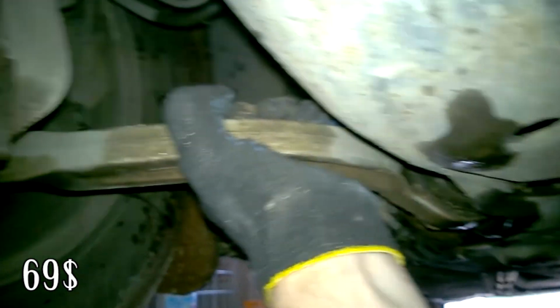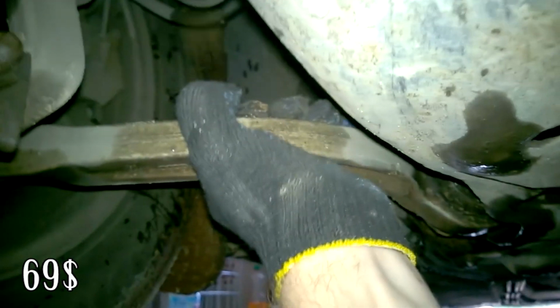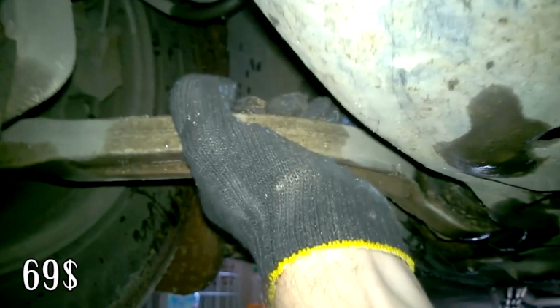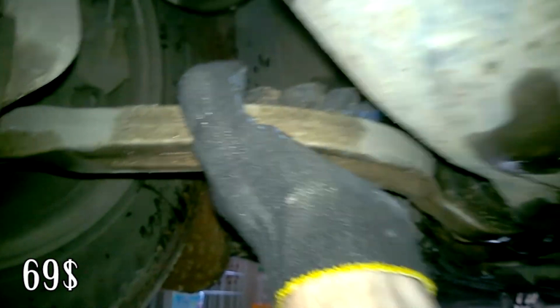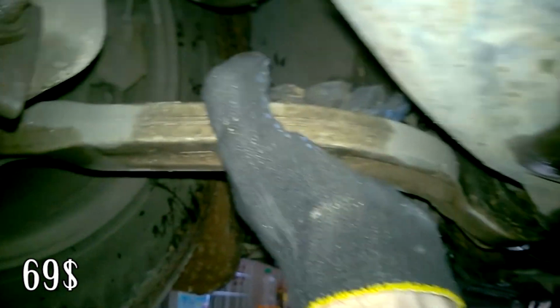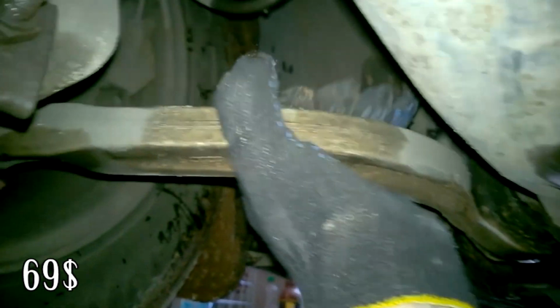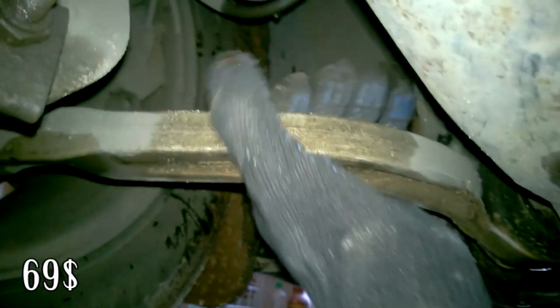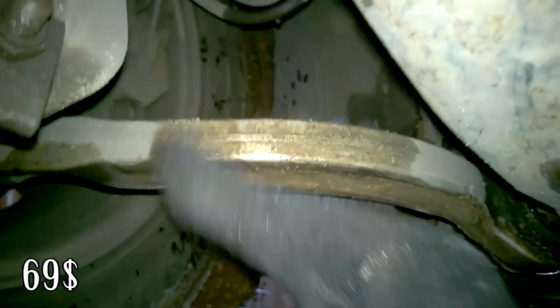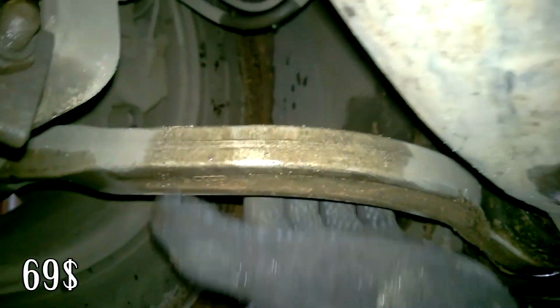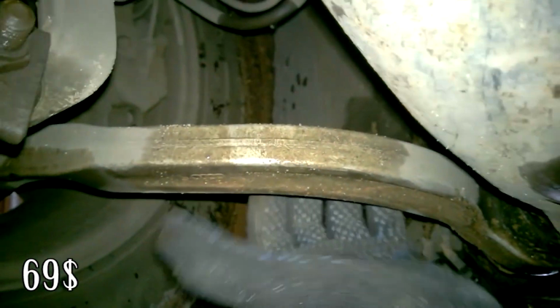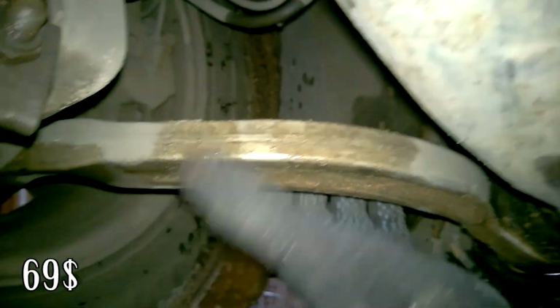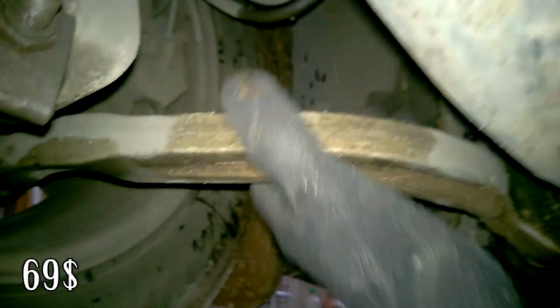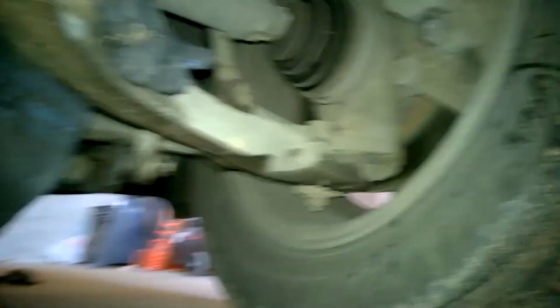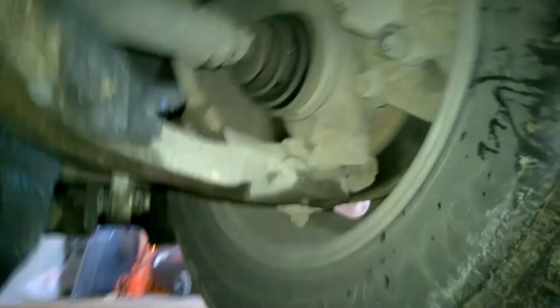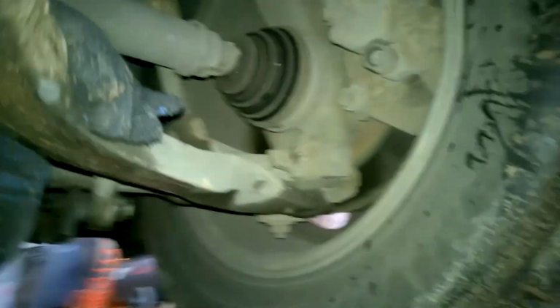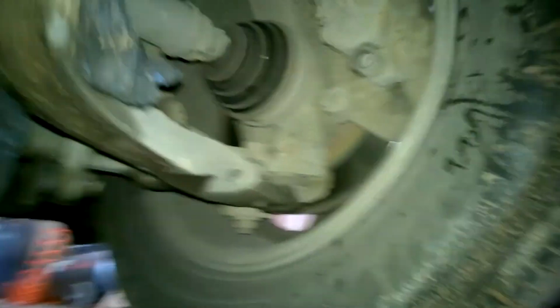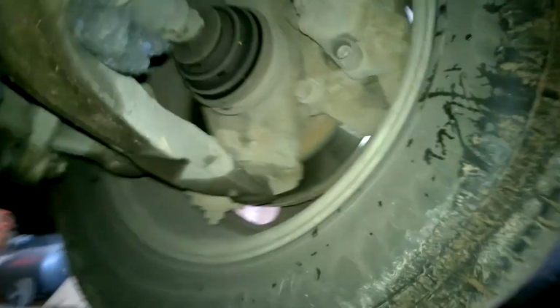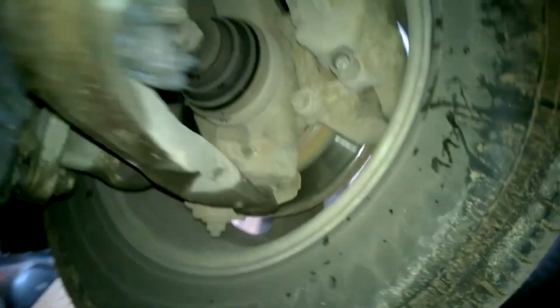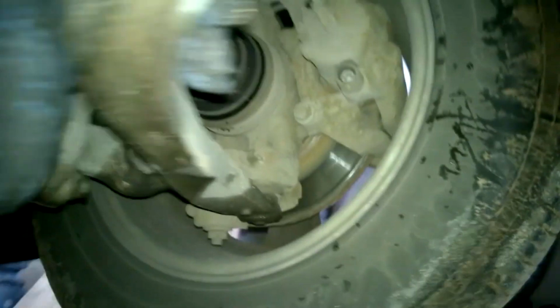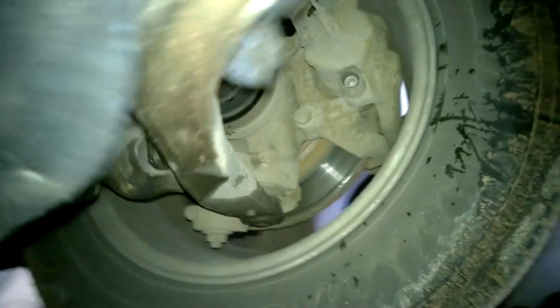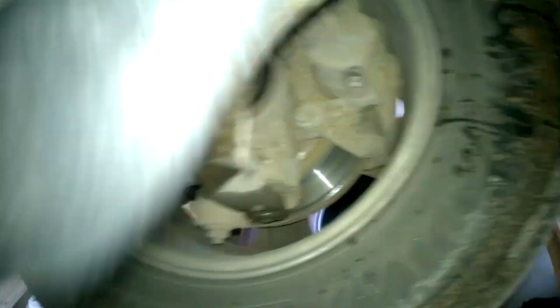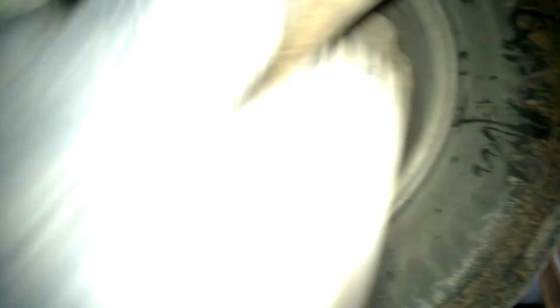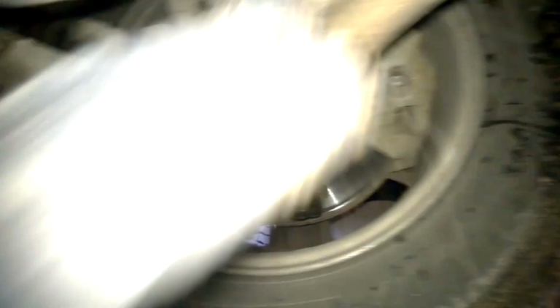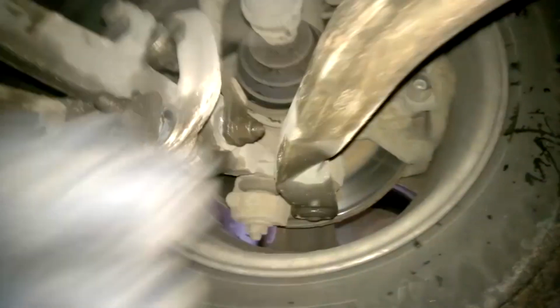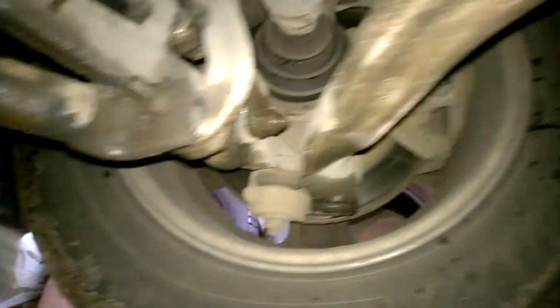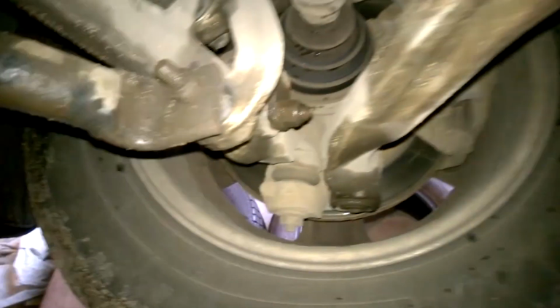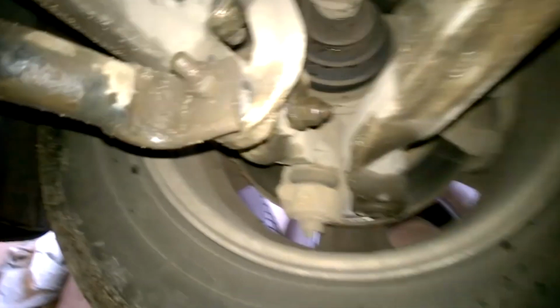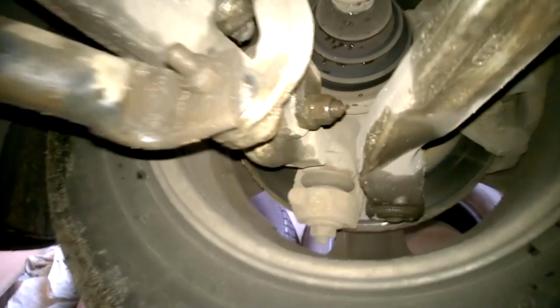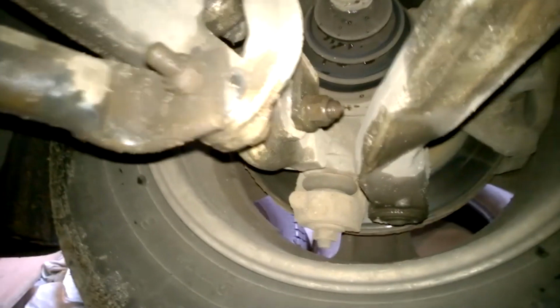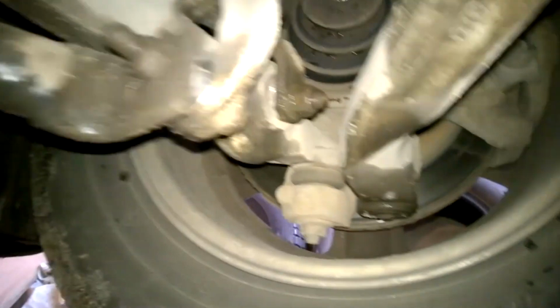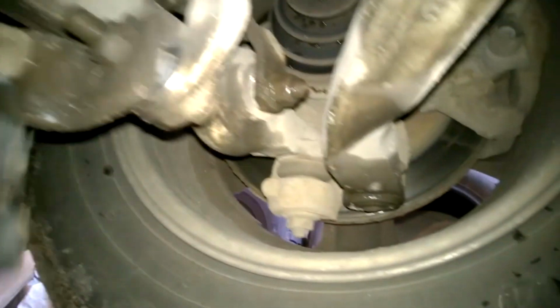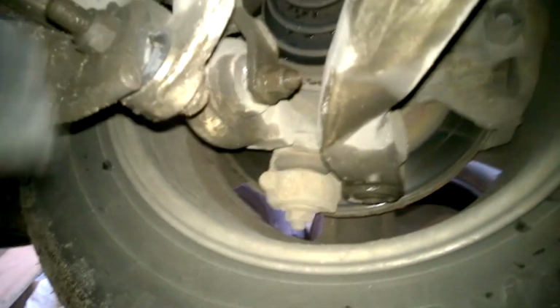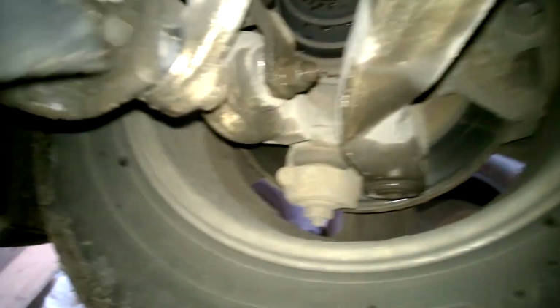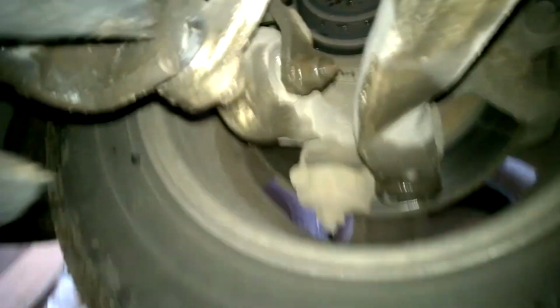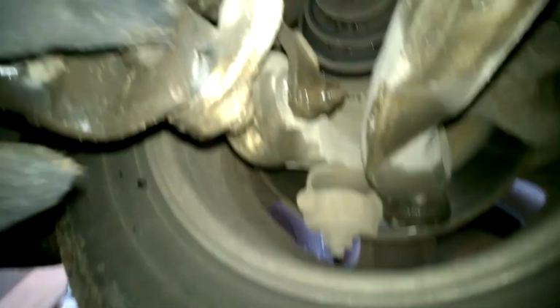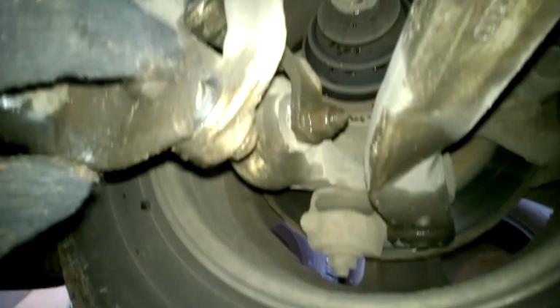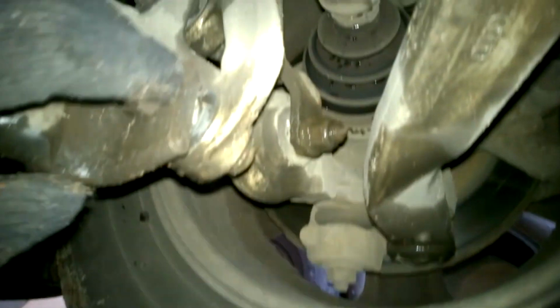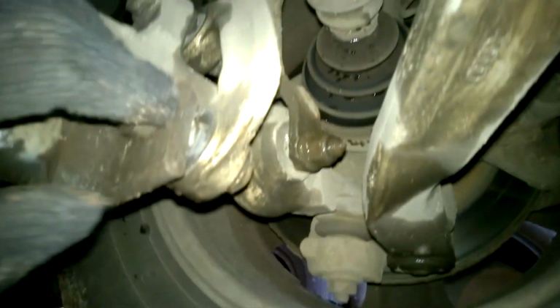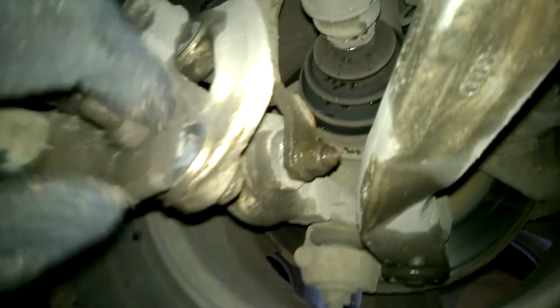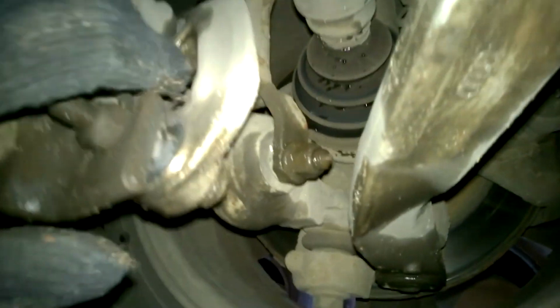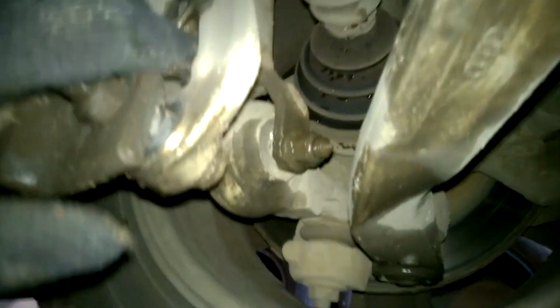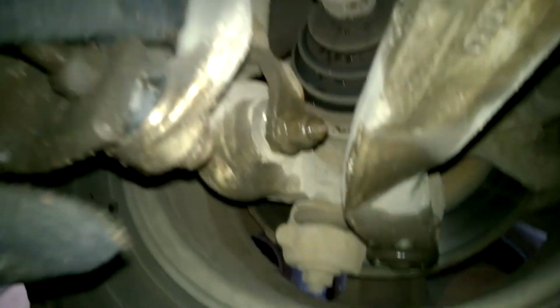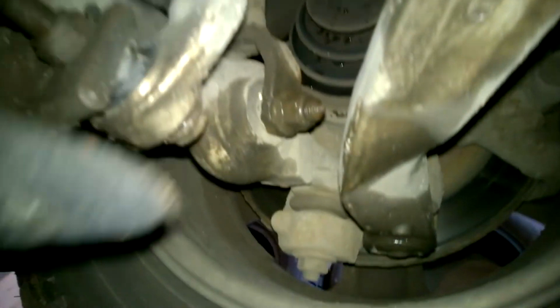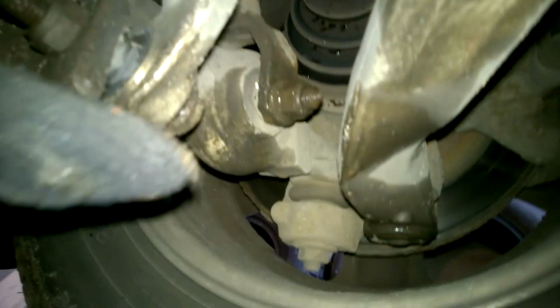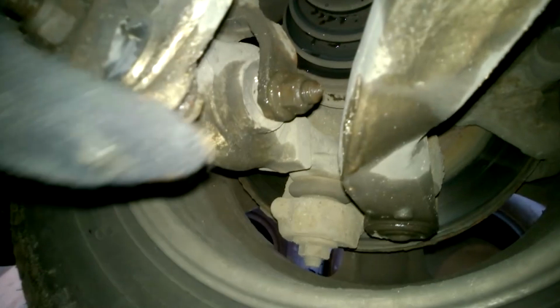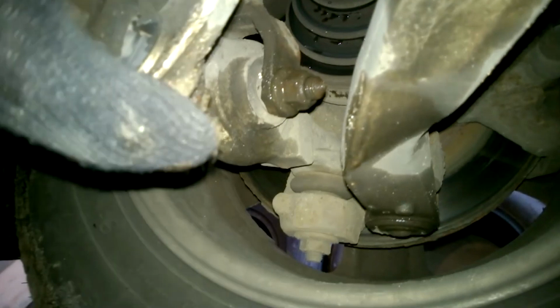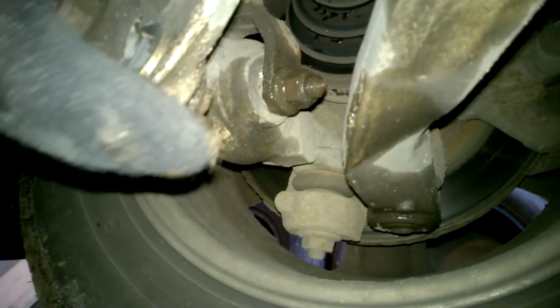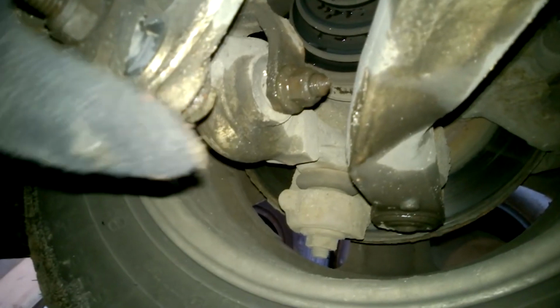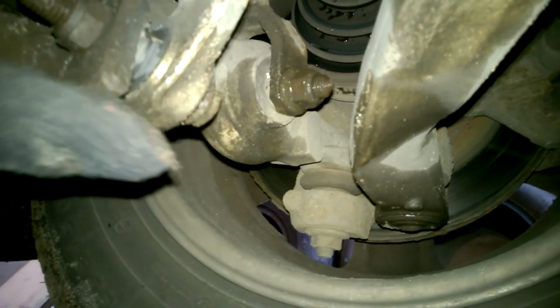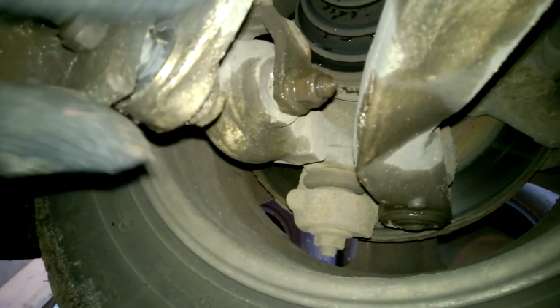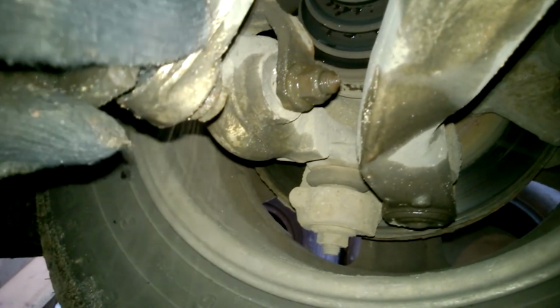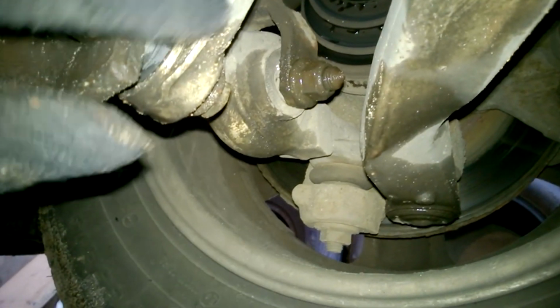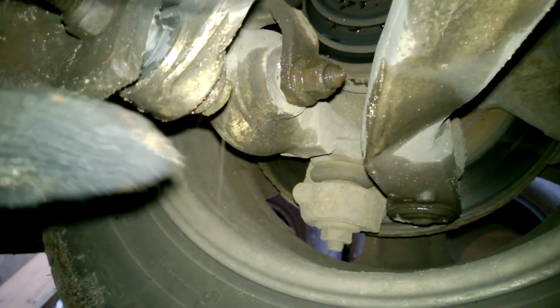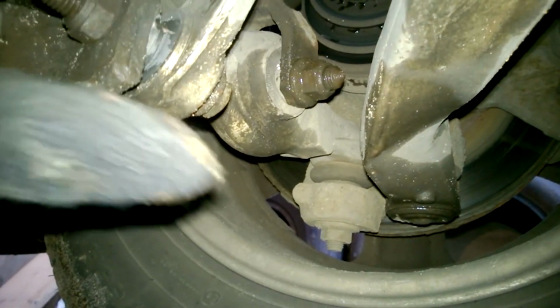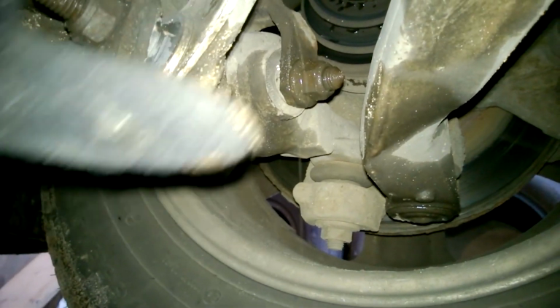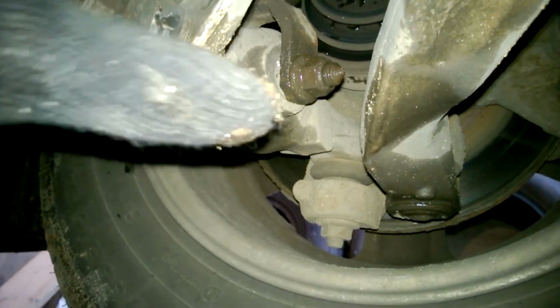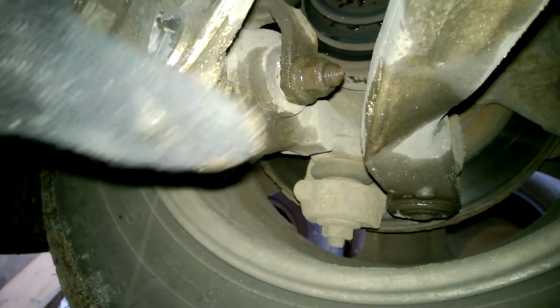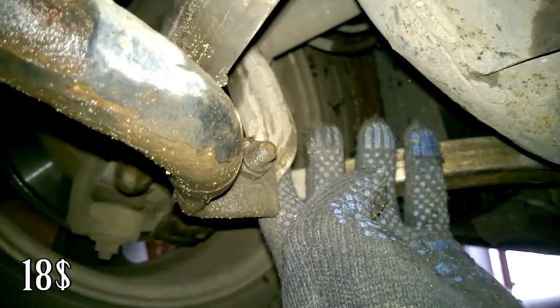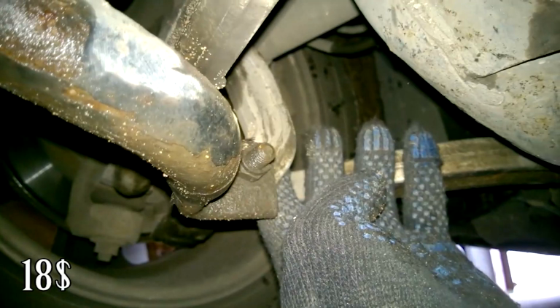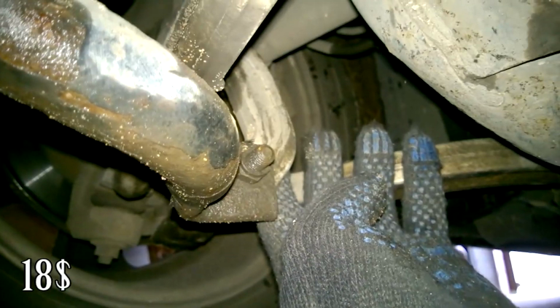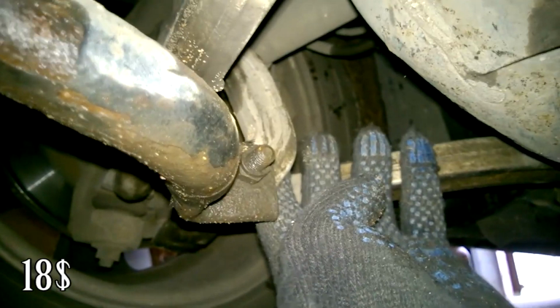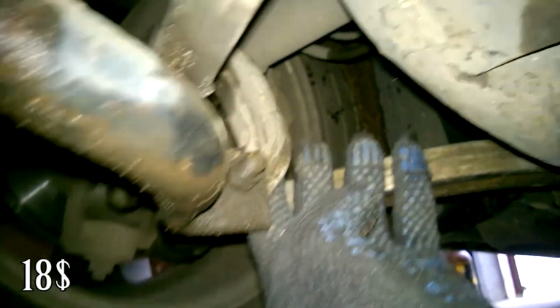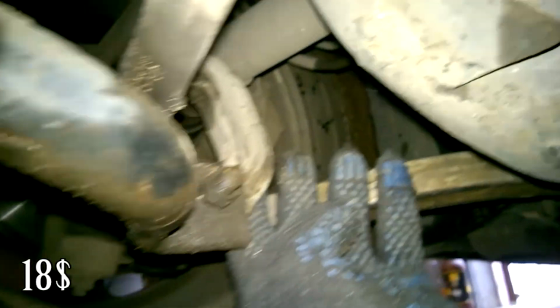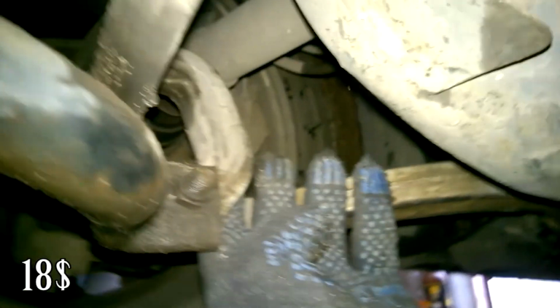Below there's the aluminum stabilizer bar link, which is small in size and costs approximately $18.